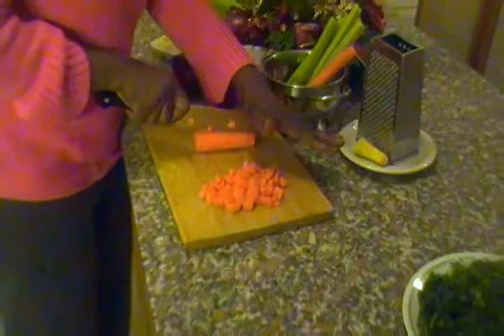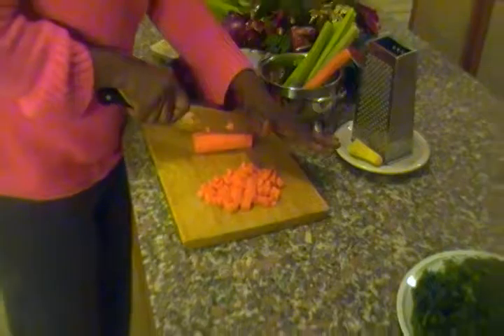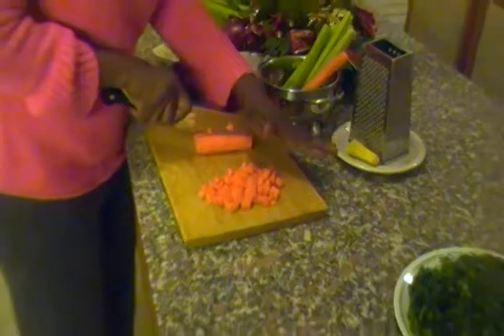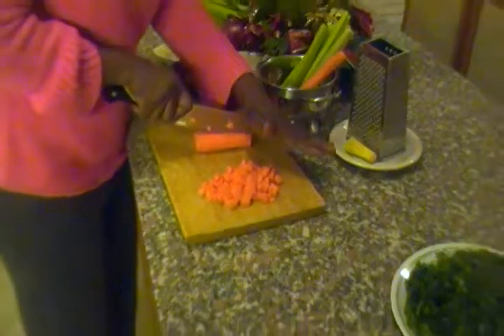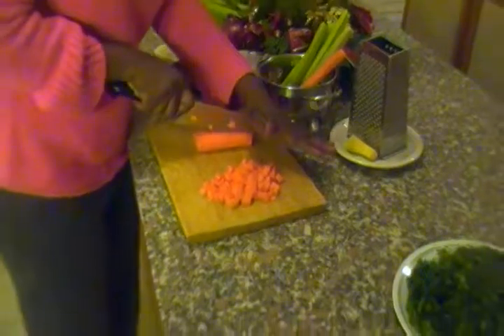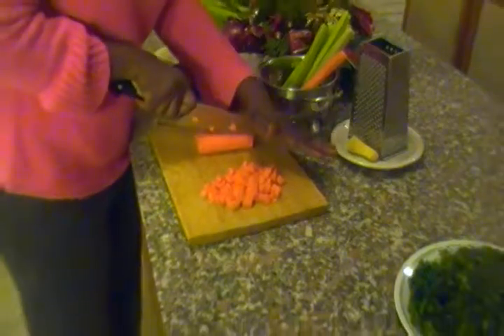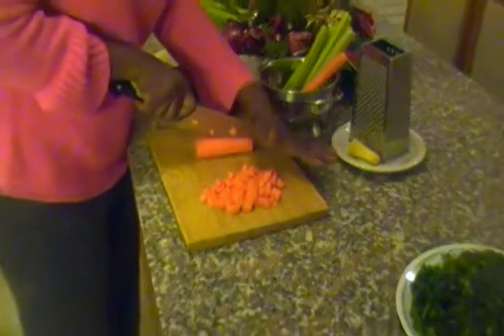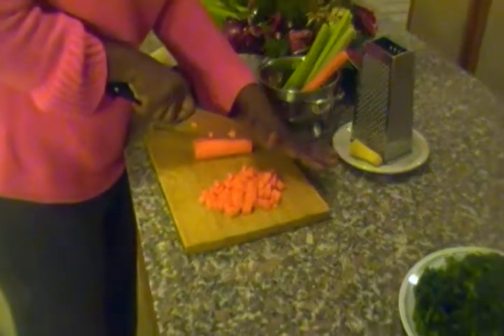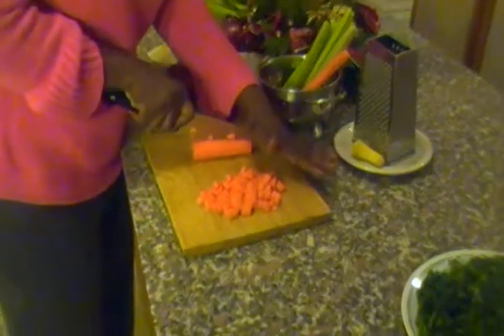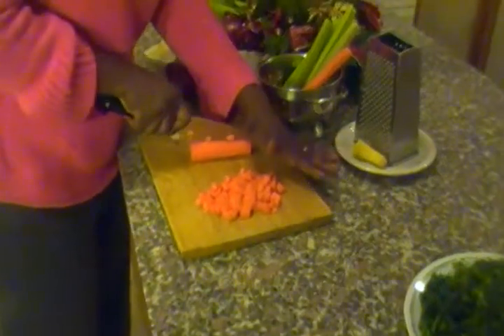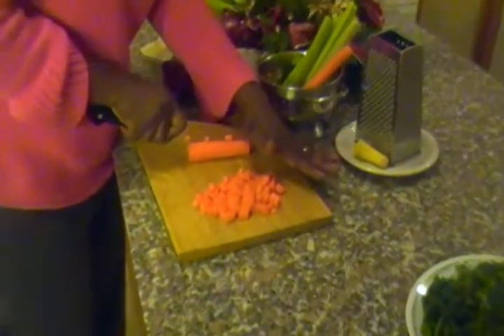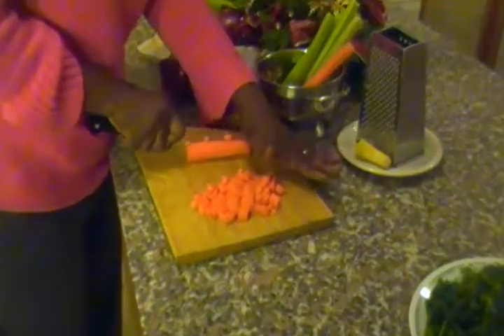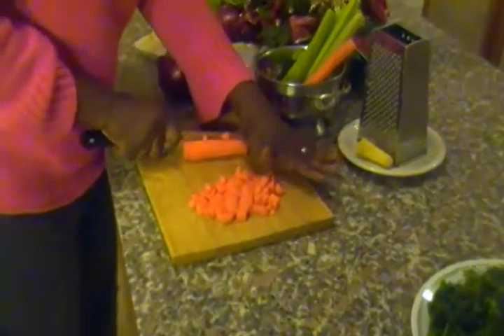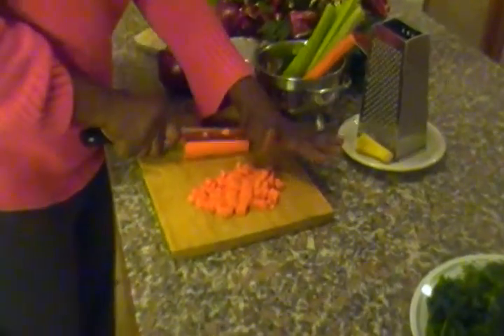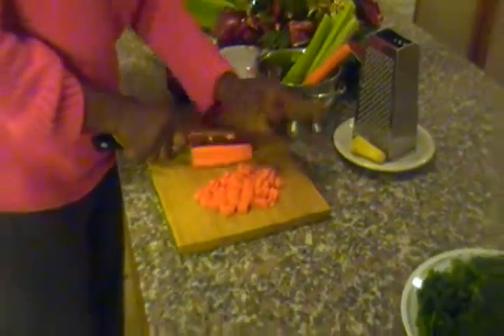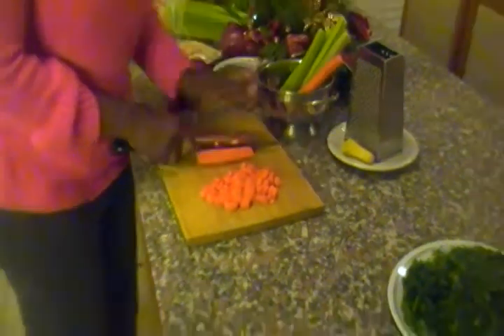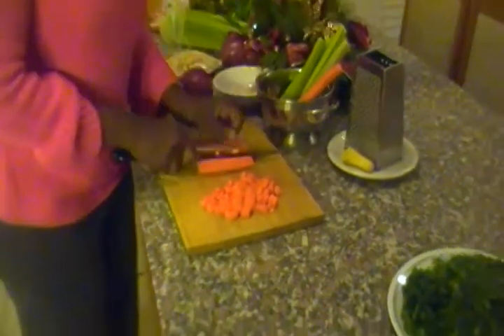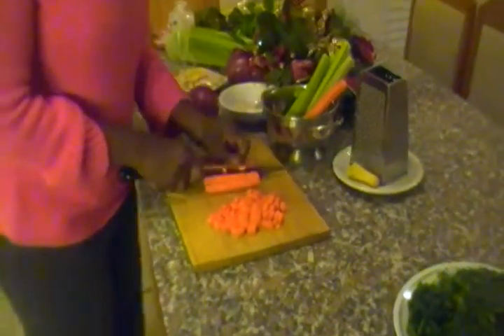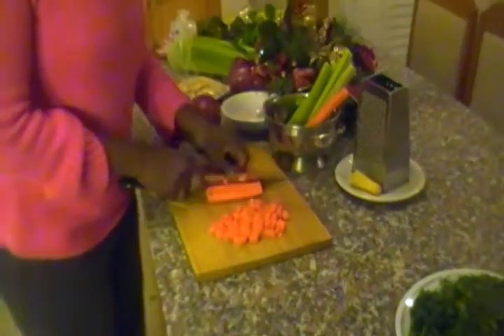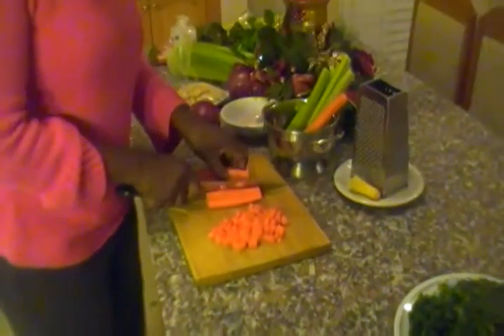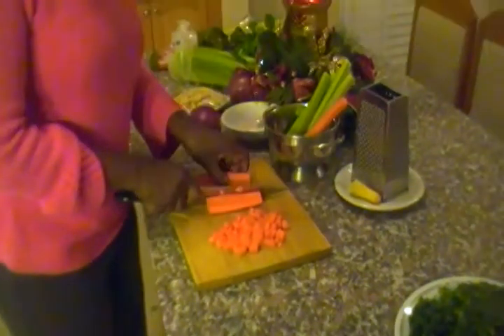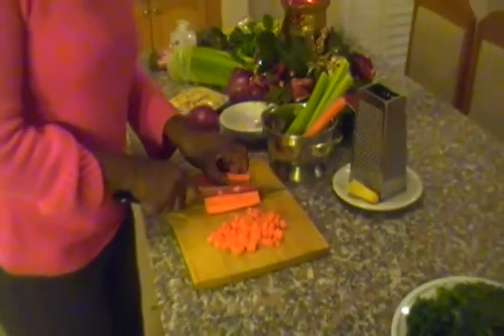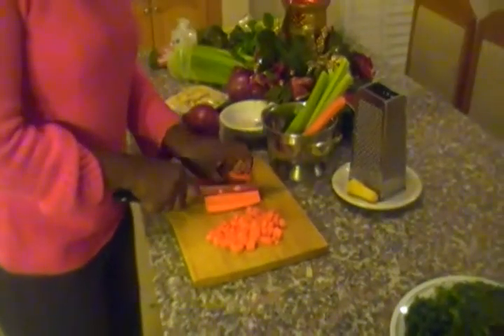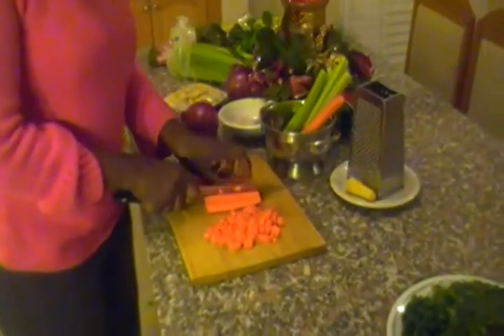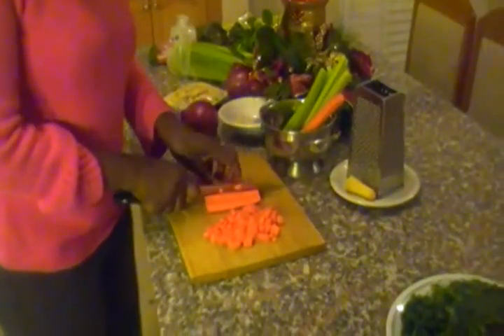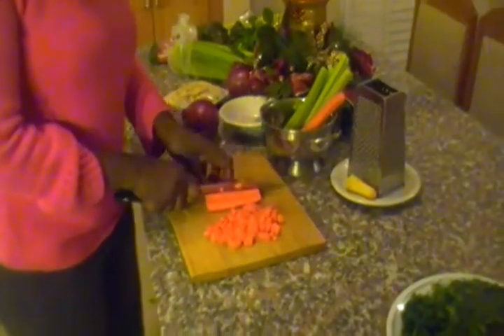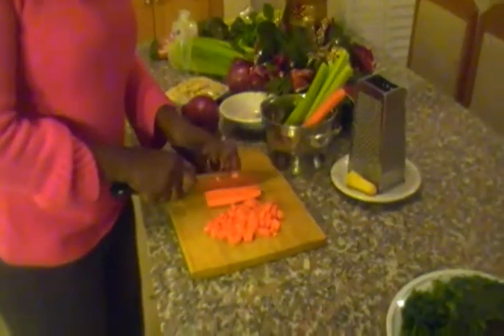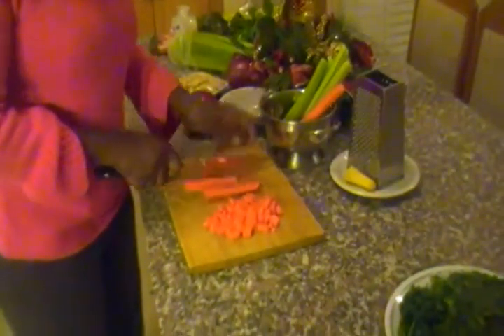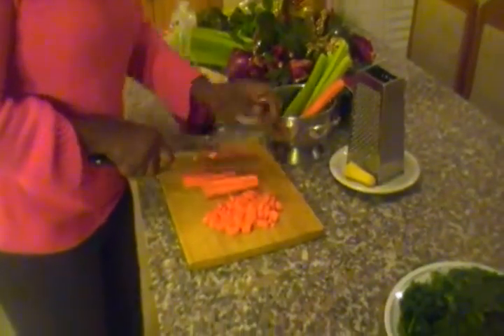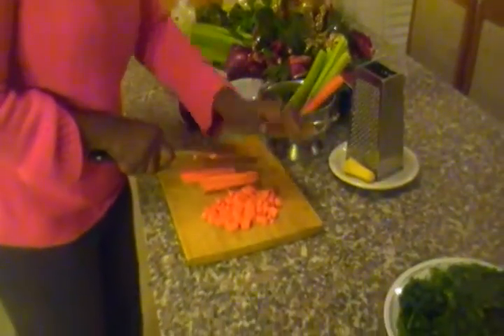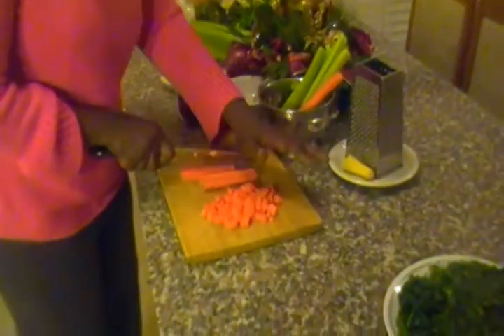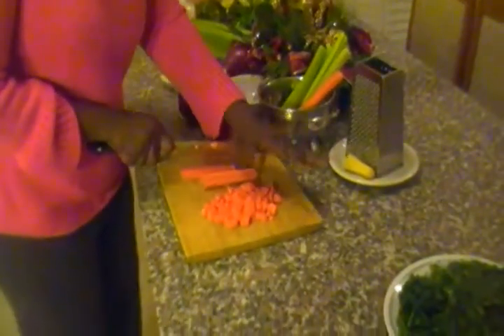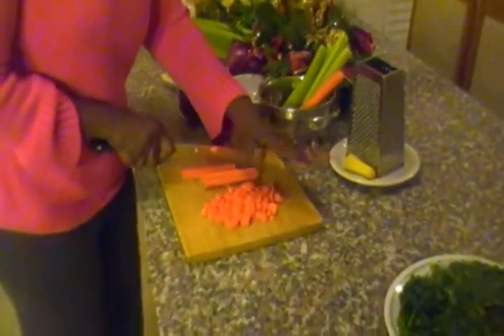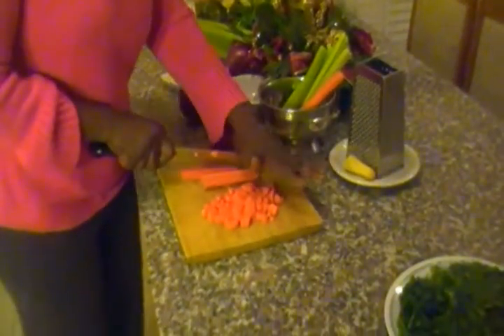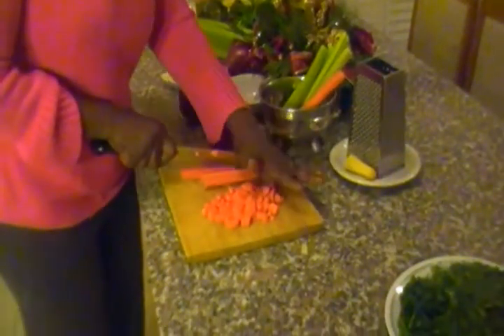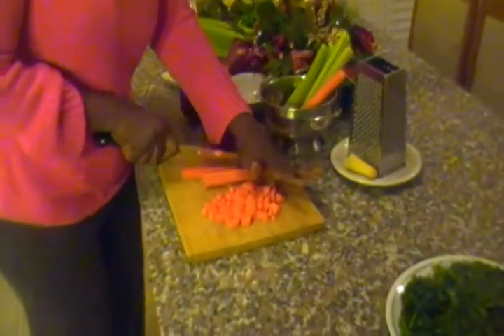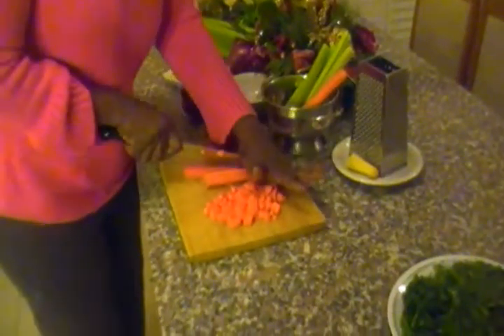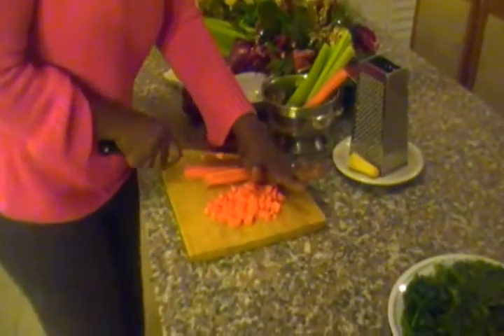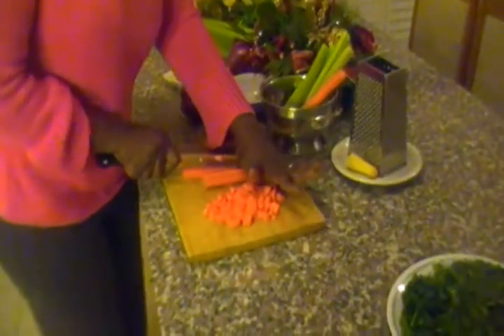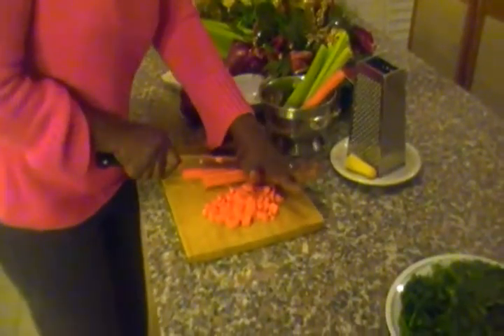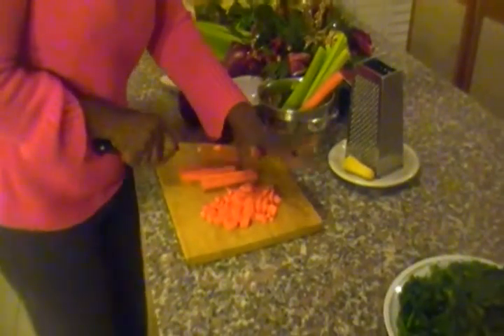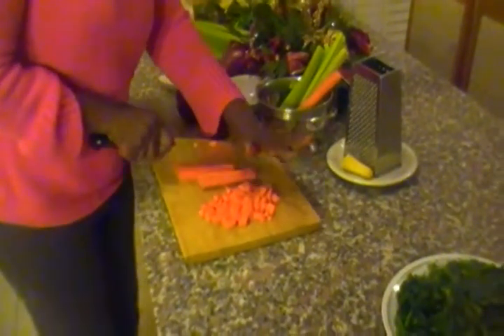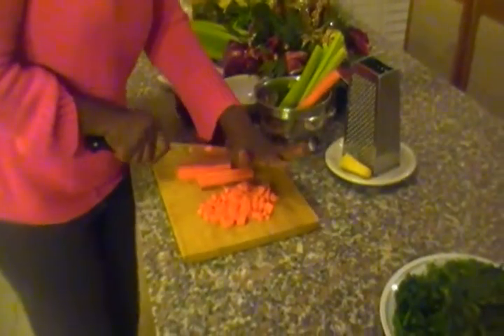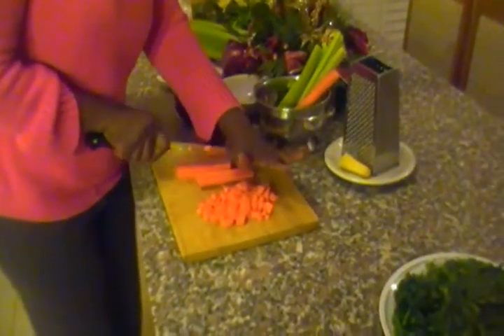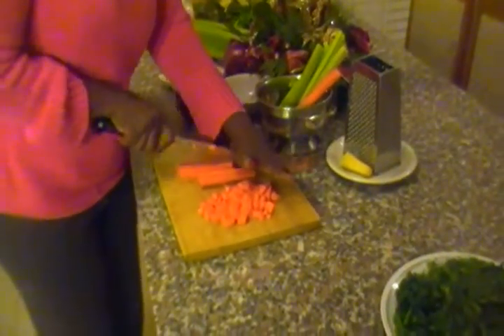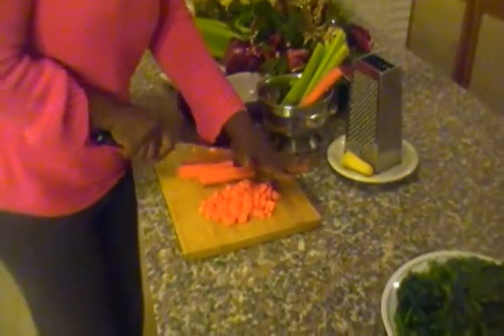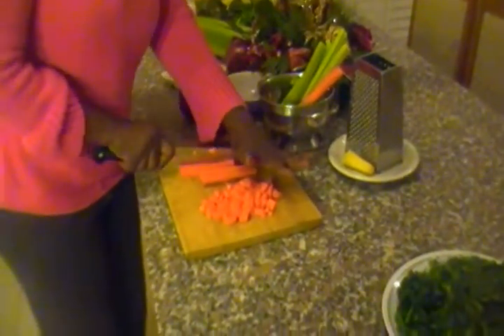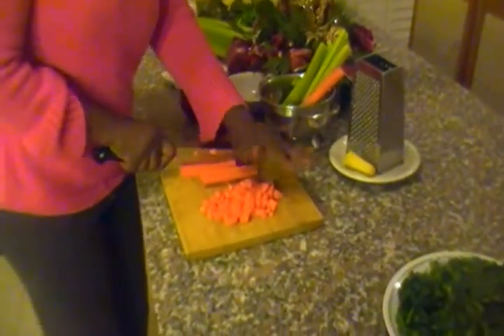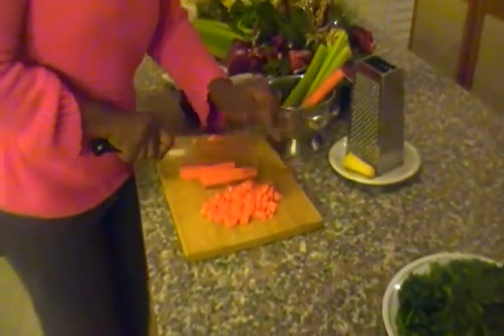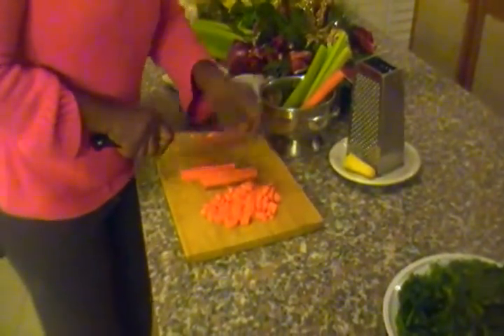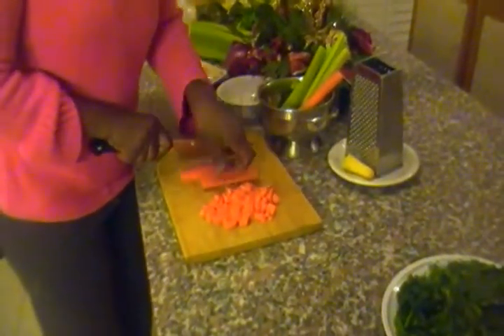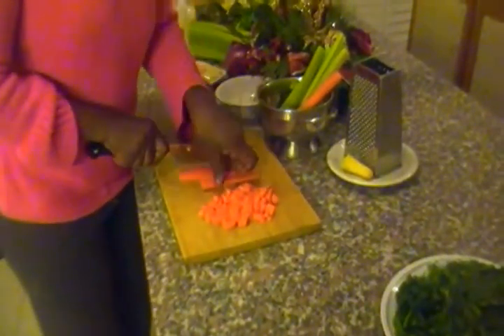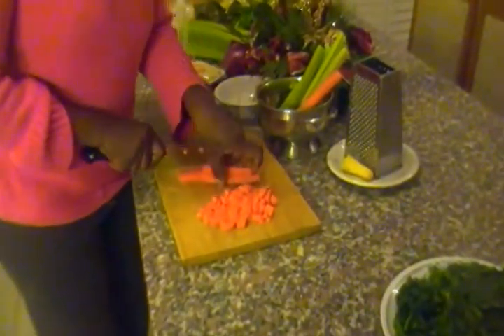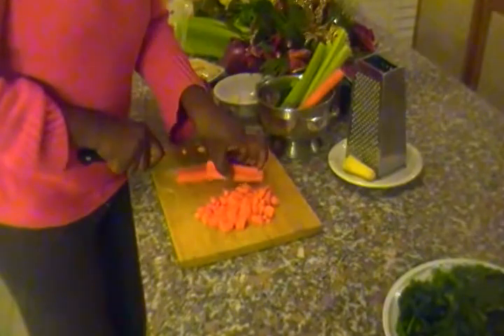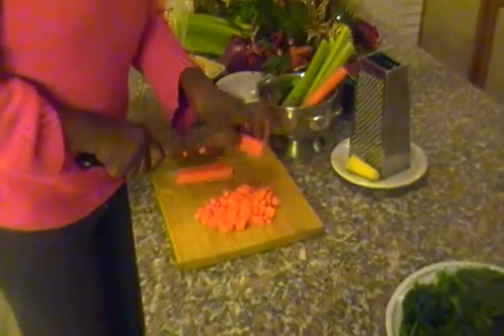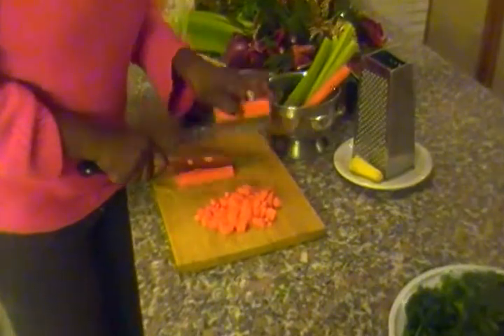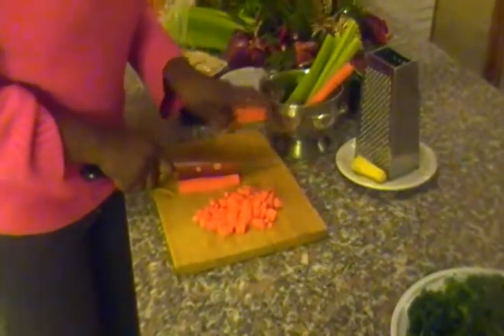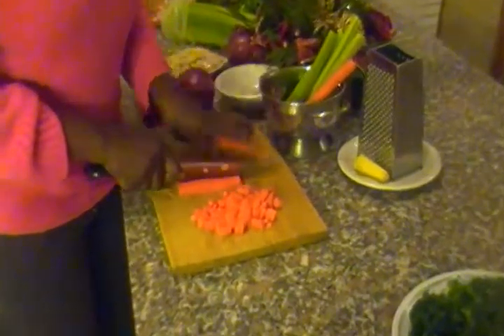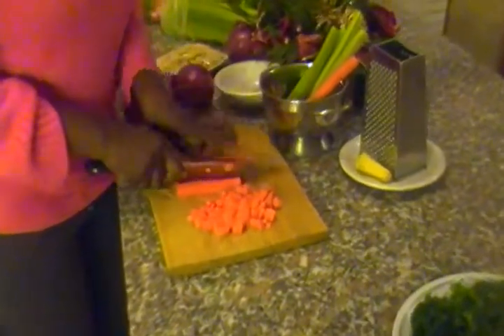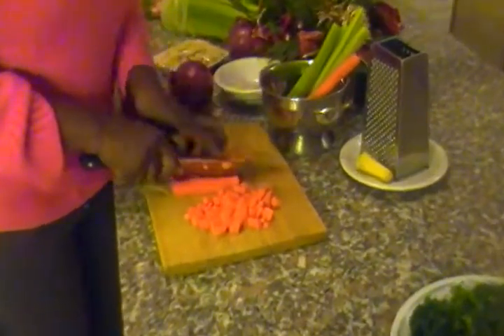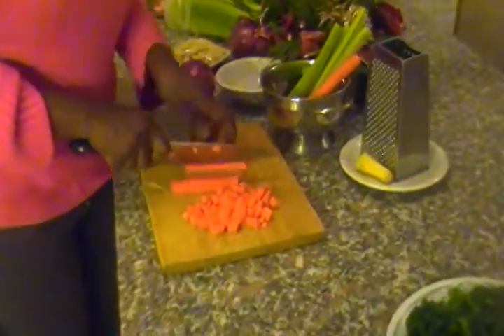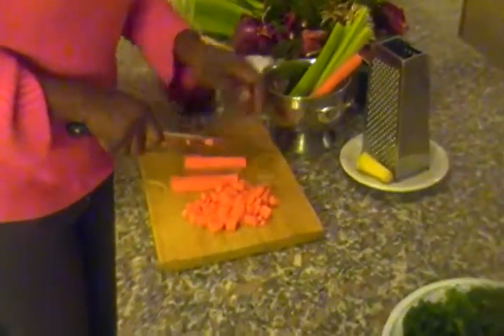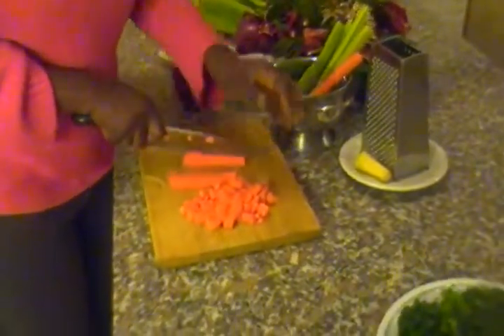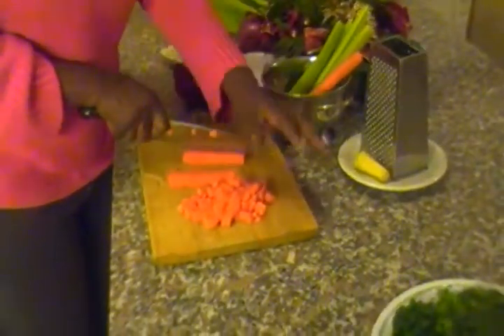They come in bunches — that's a bunch of two pounds each. That's two bunches of two pounds each.